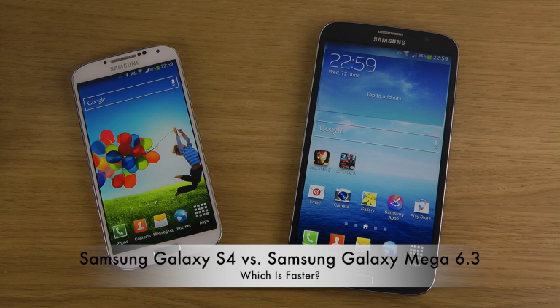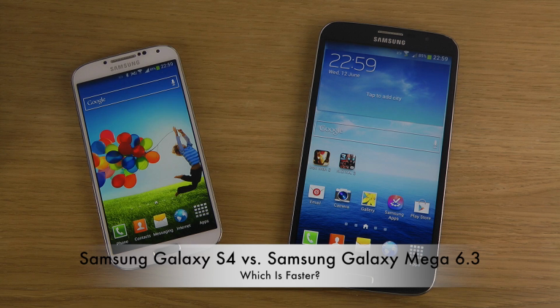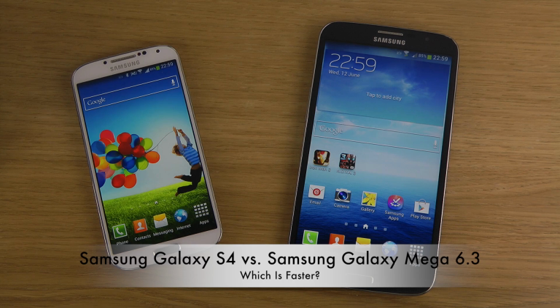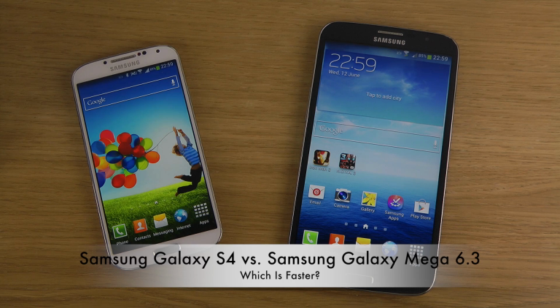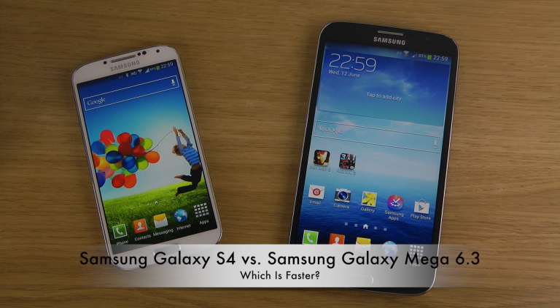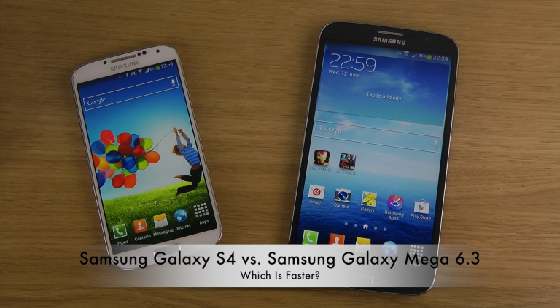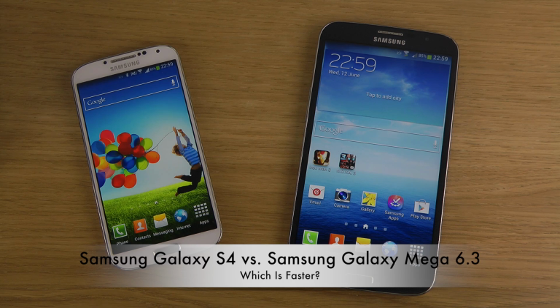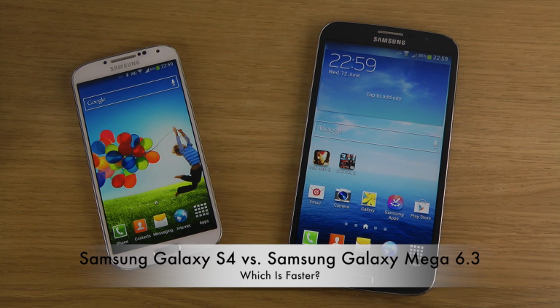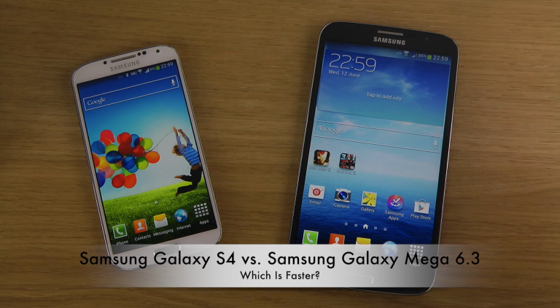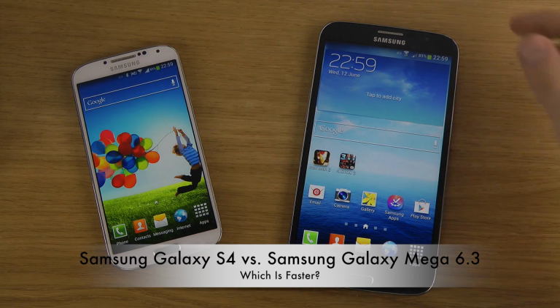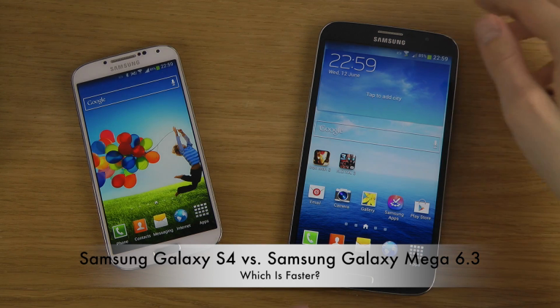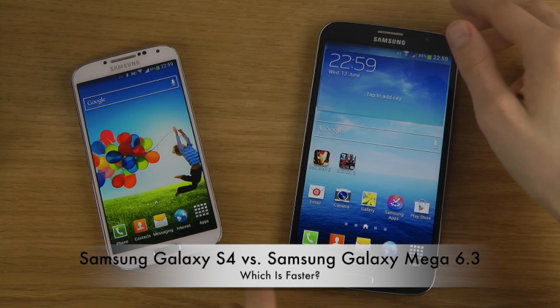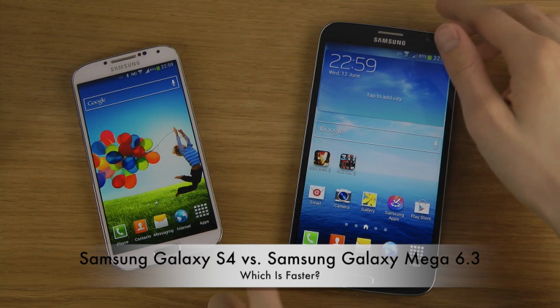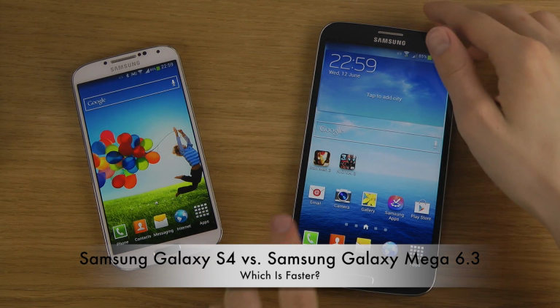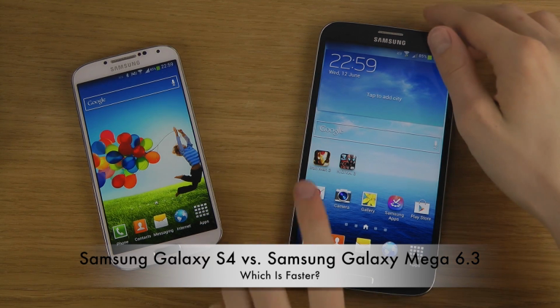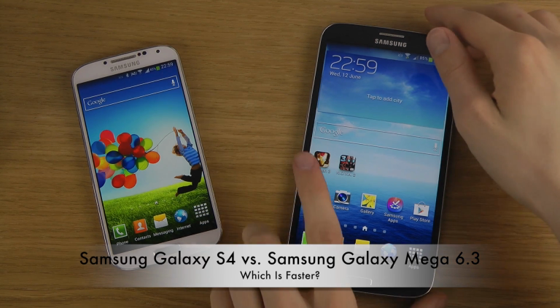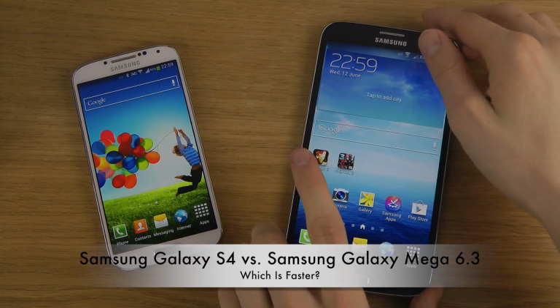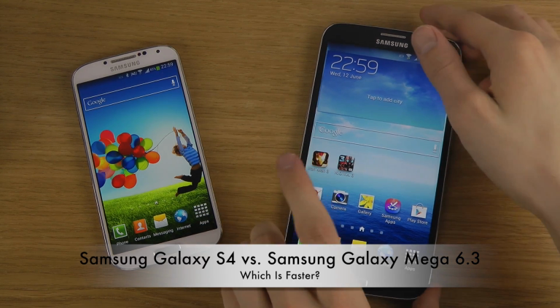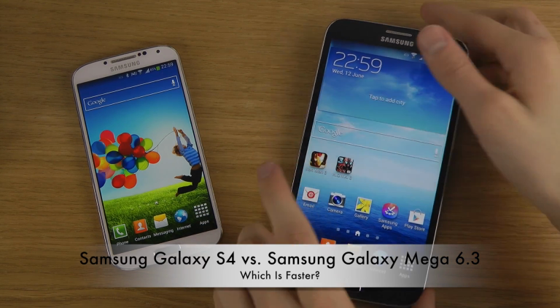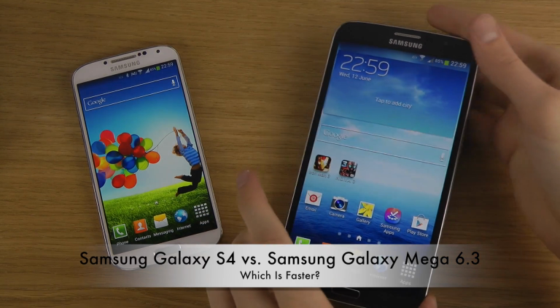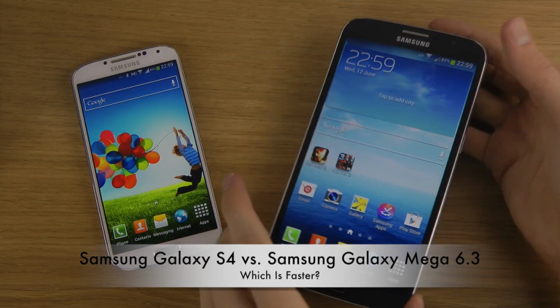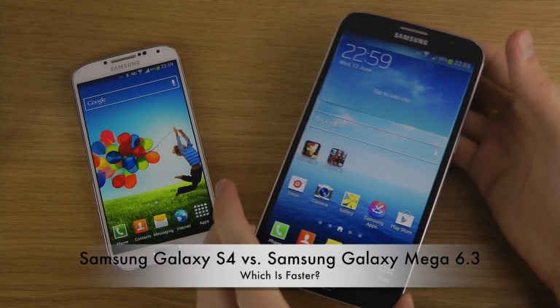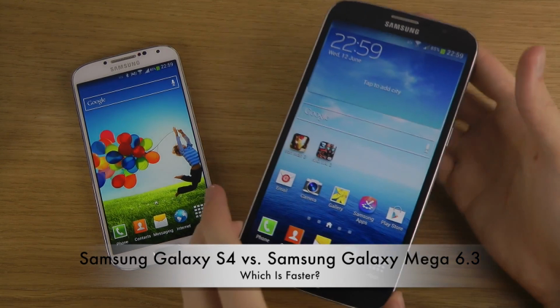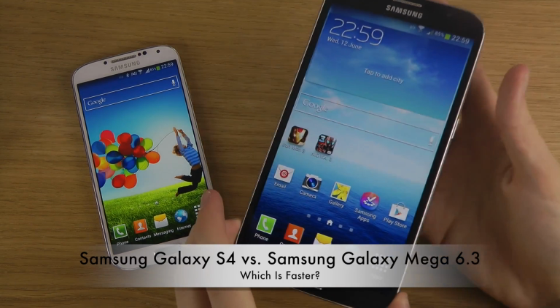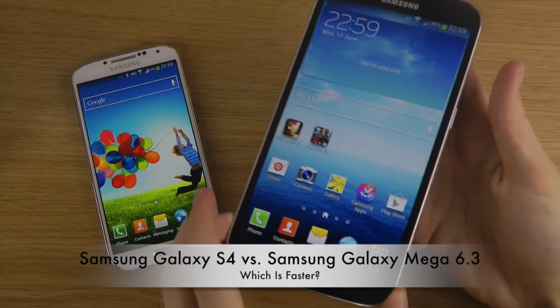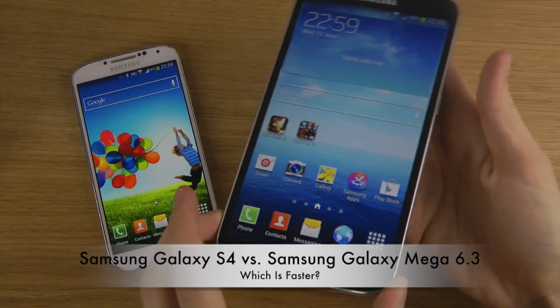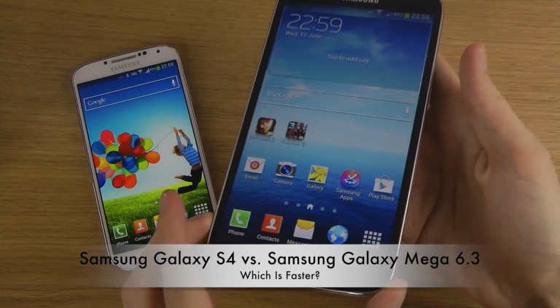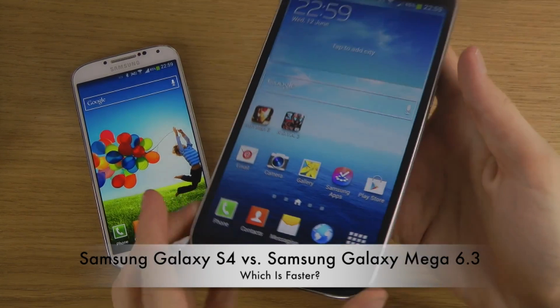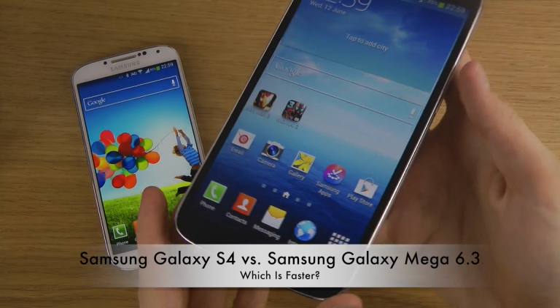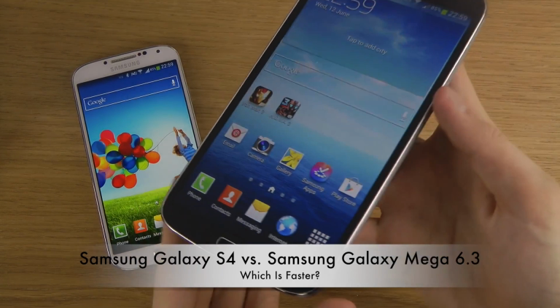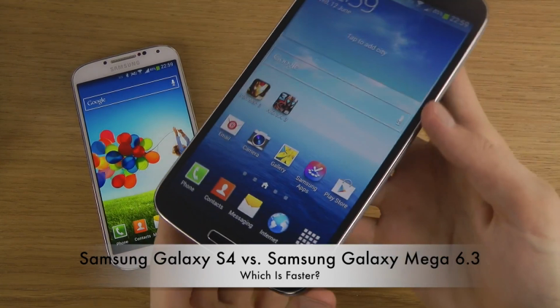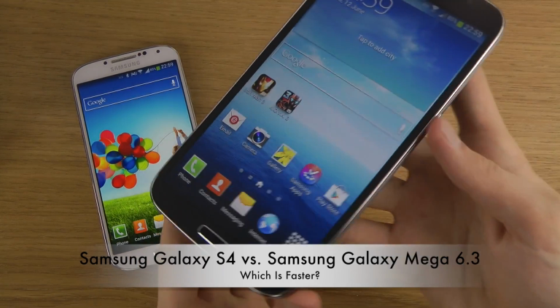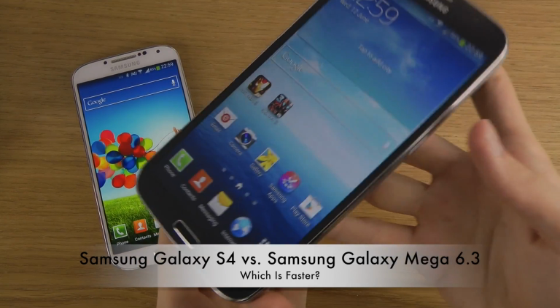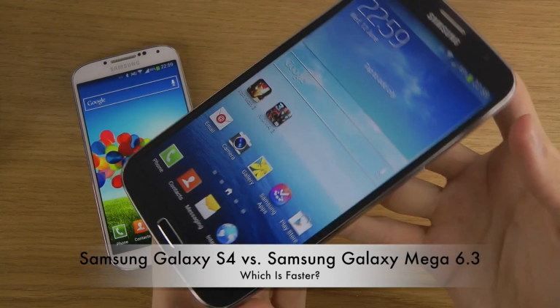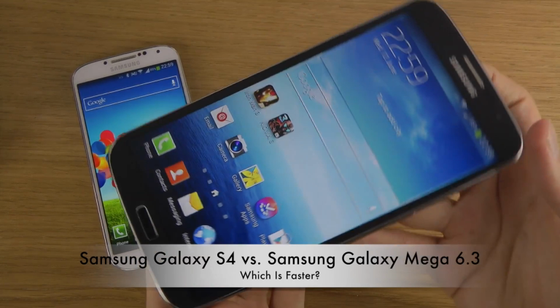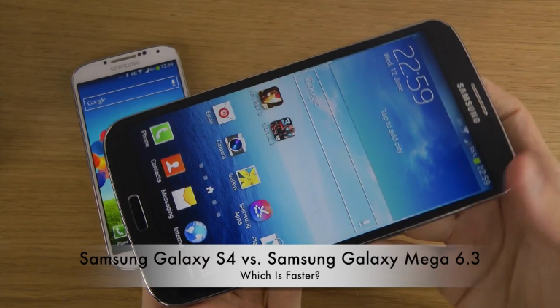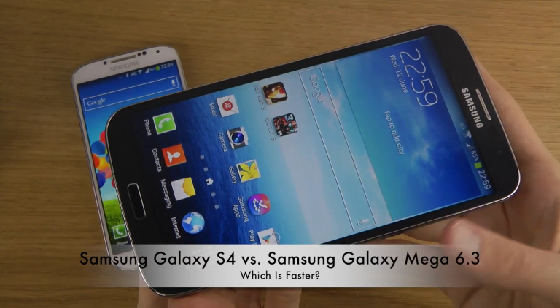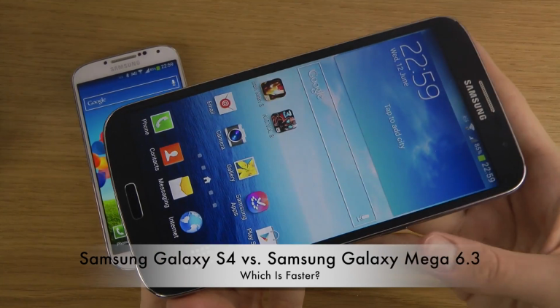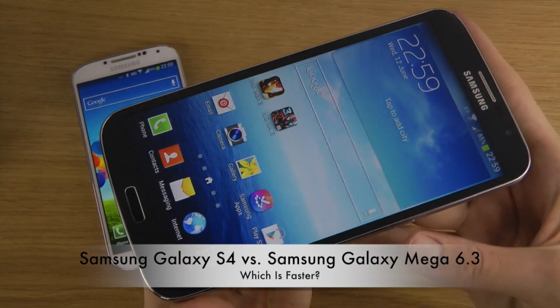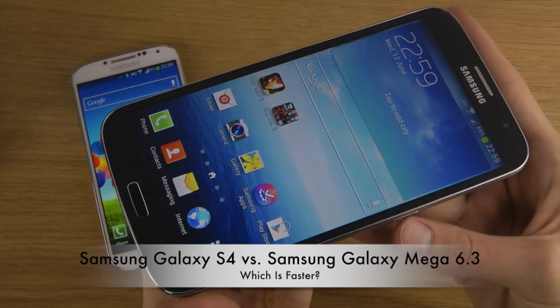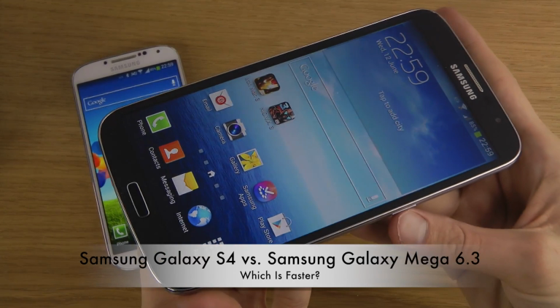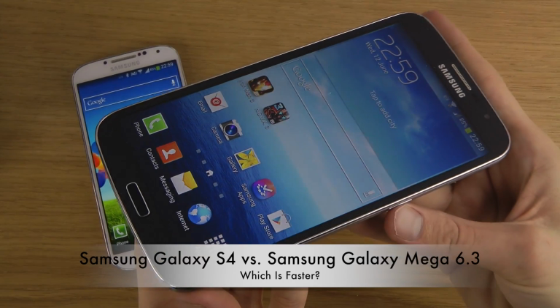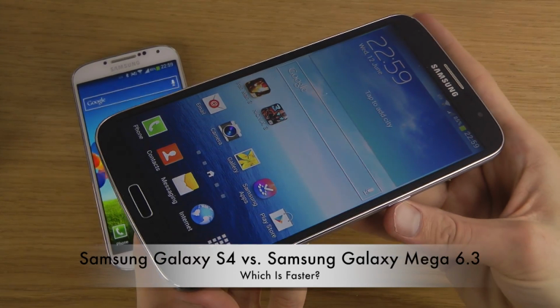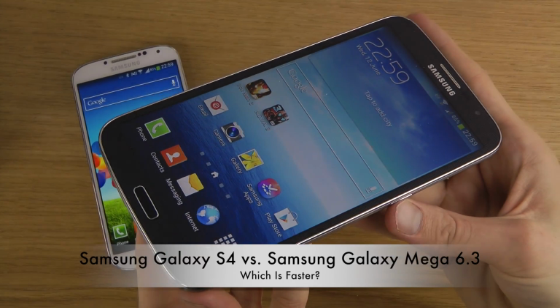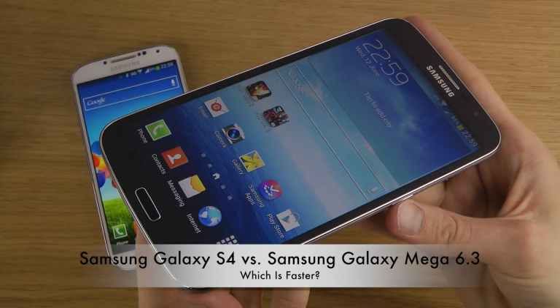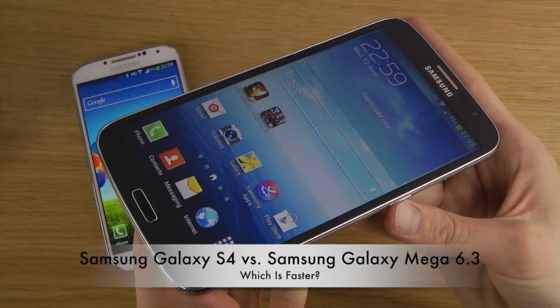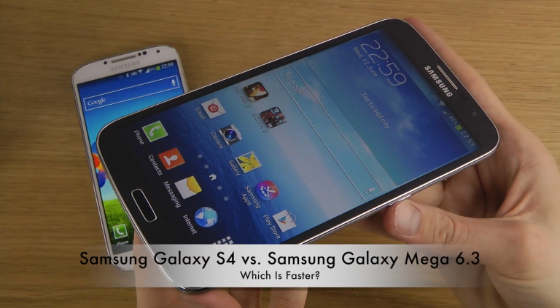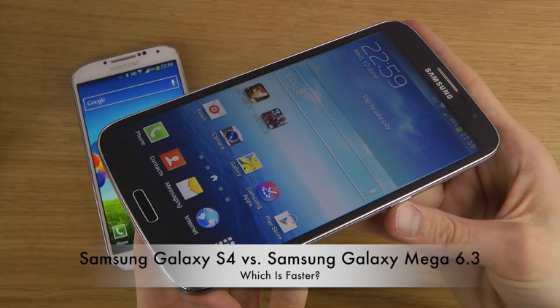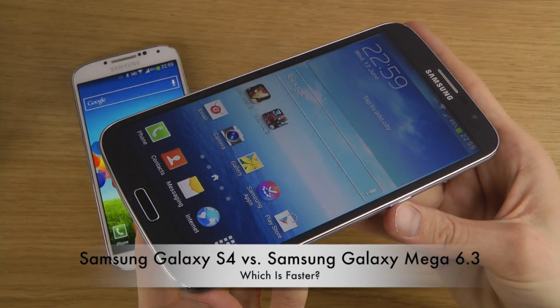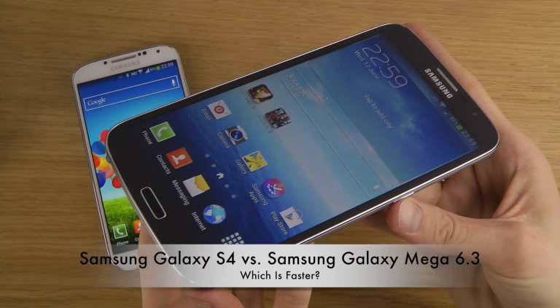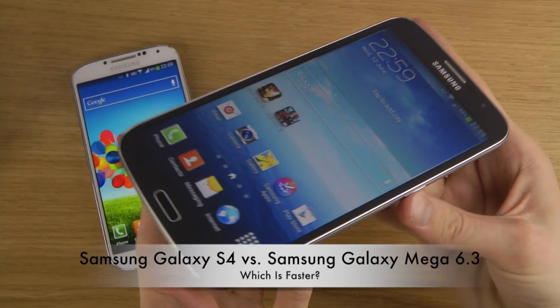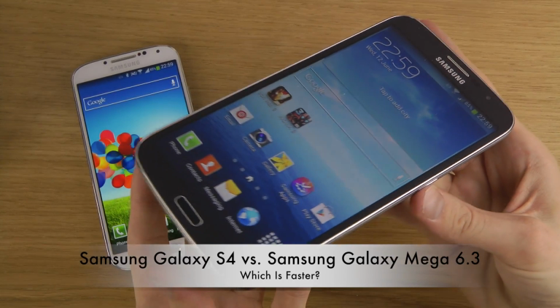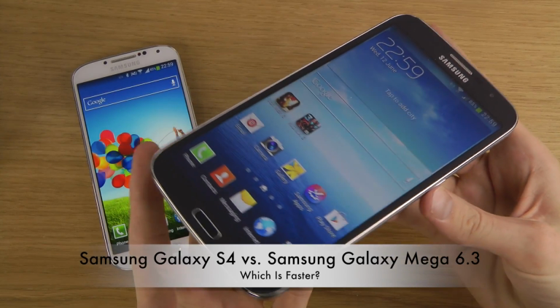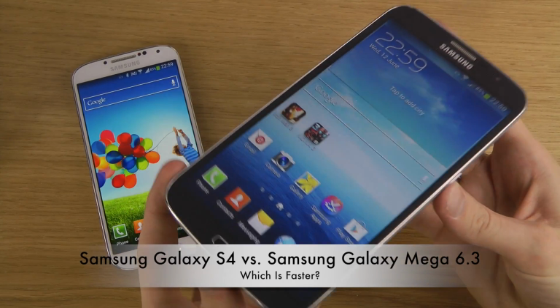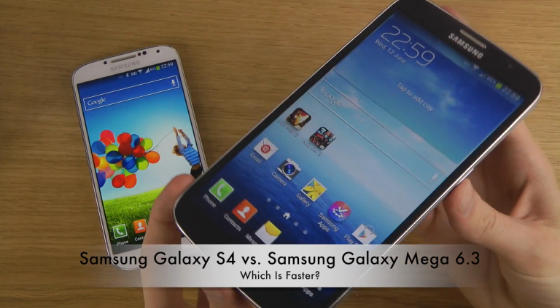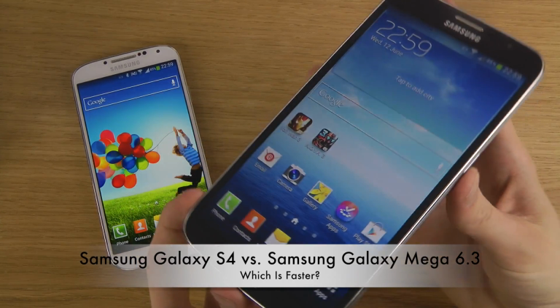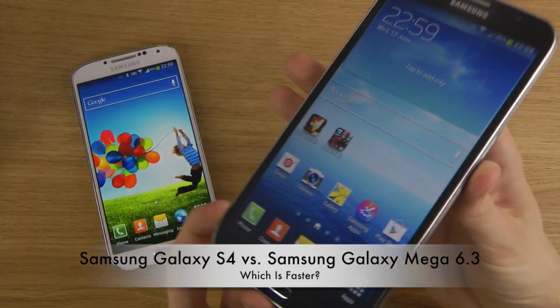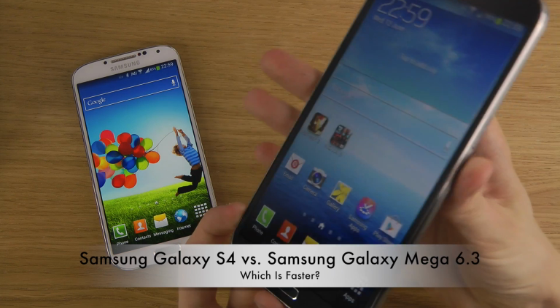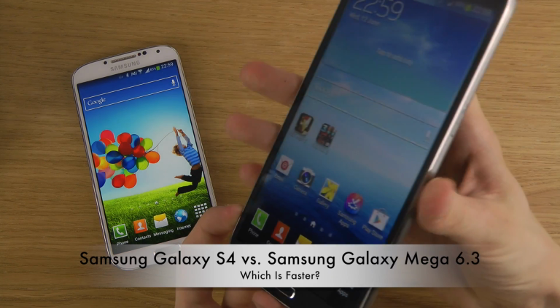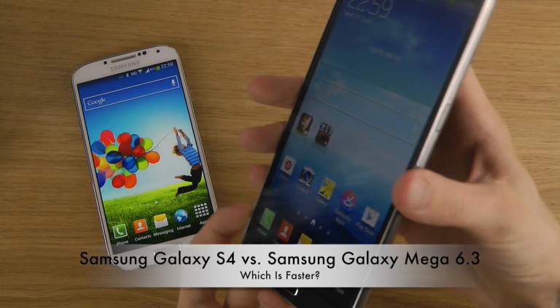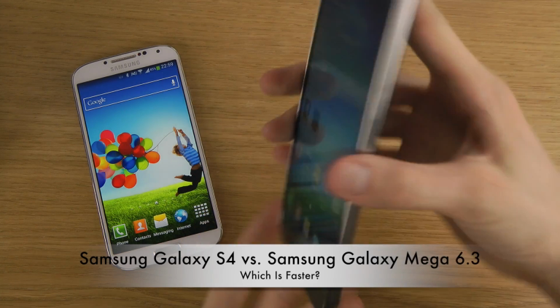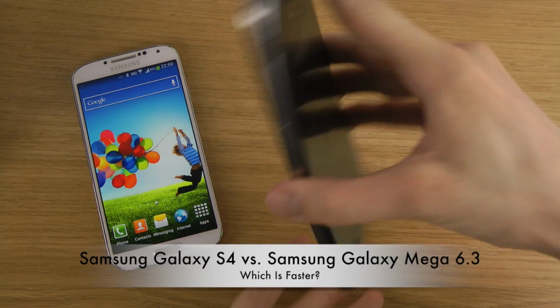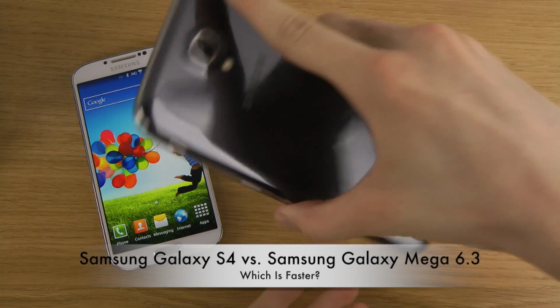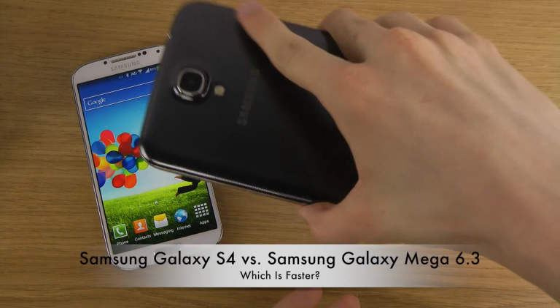Hey guys, you know what time it is — it's time for the boot-up test. This is not a full review, it's just the boot-up test.